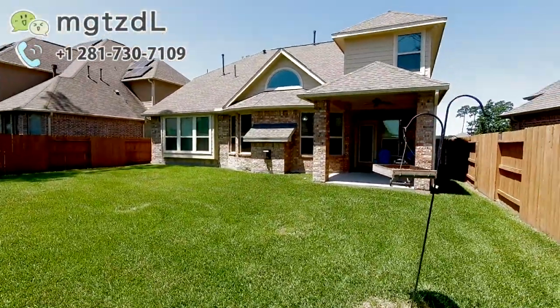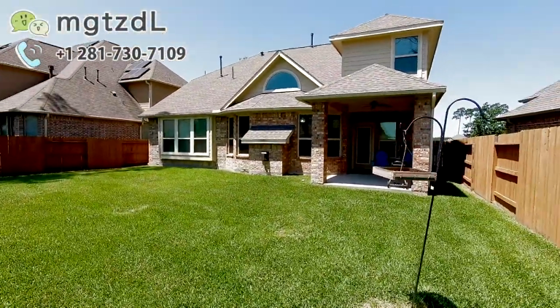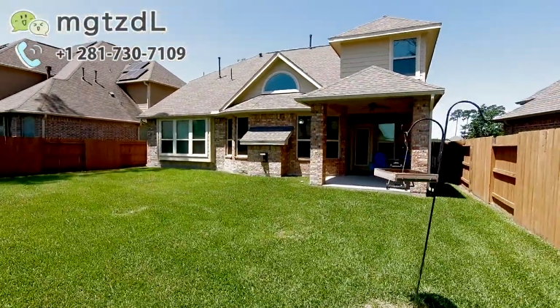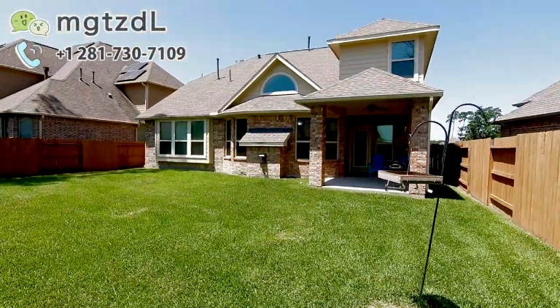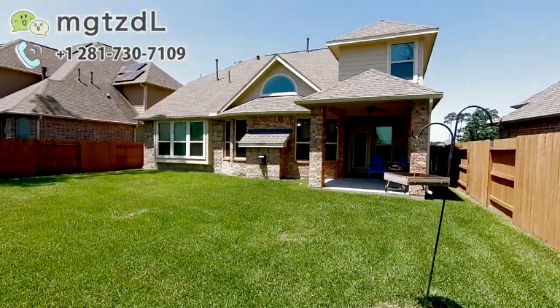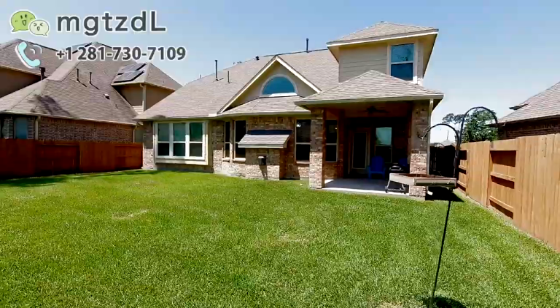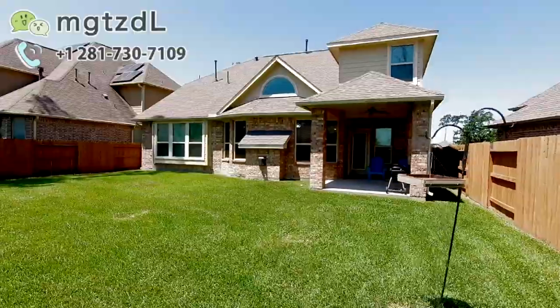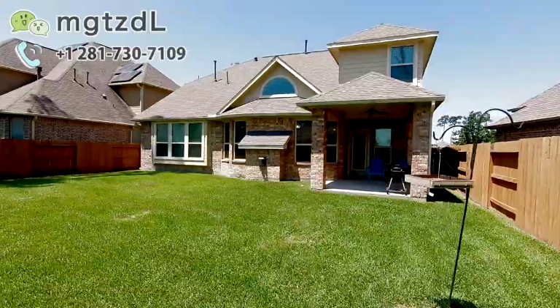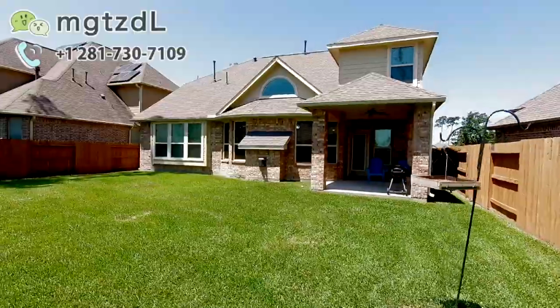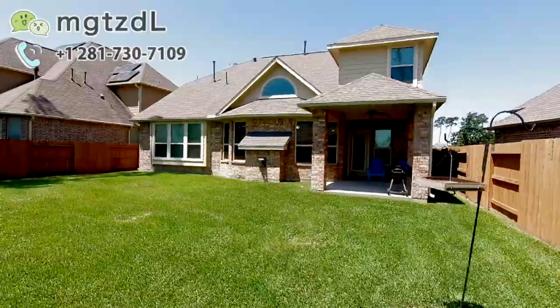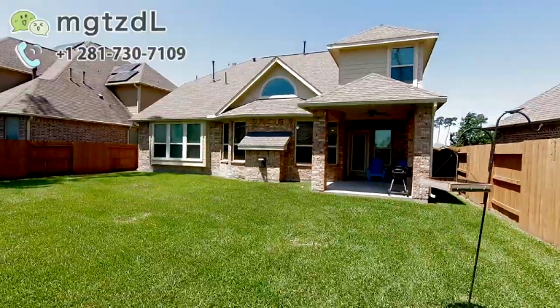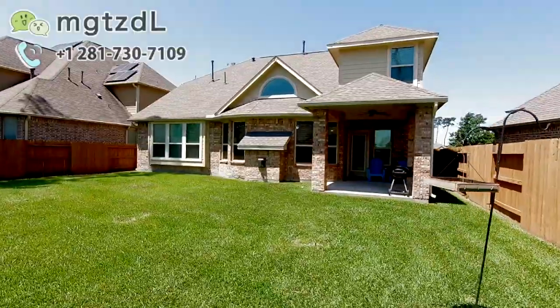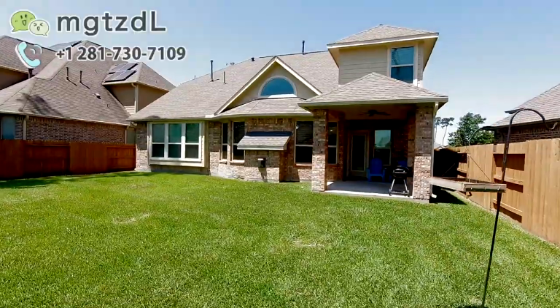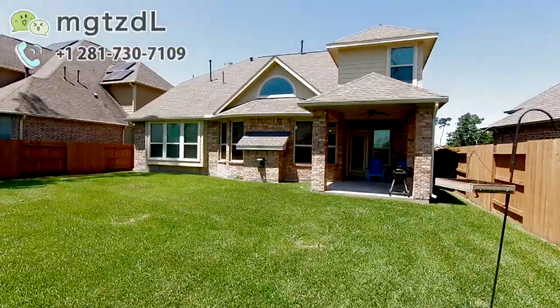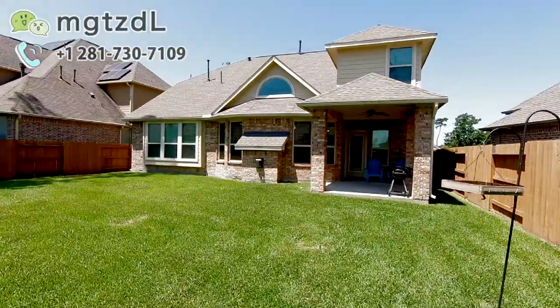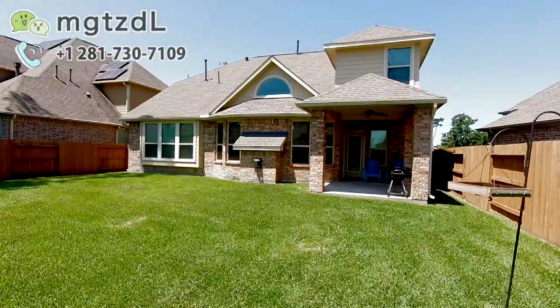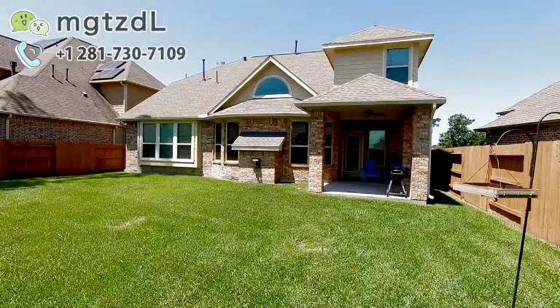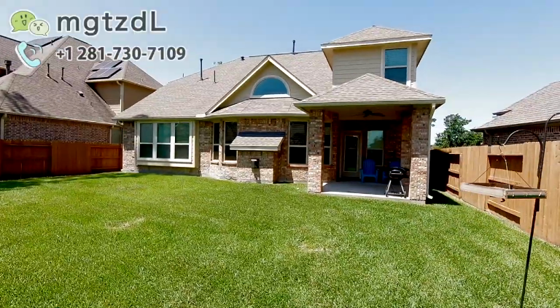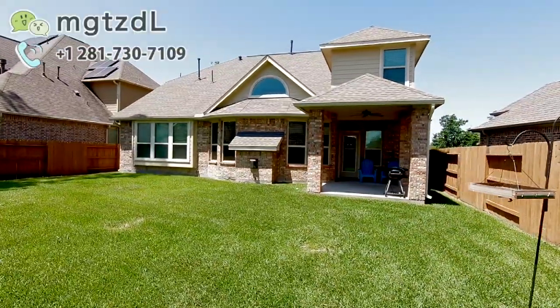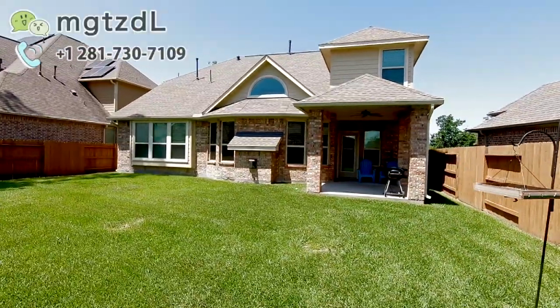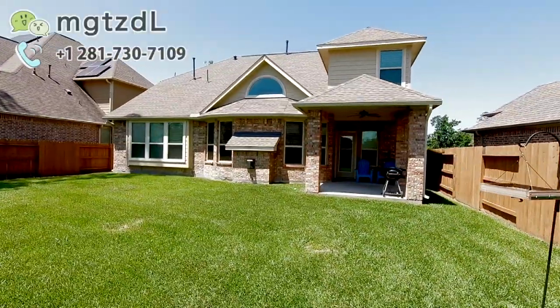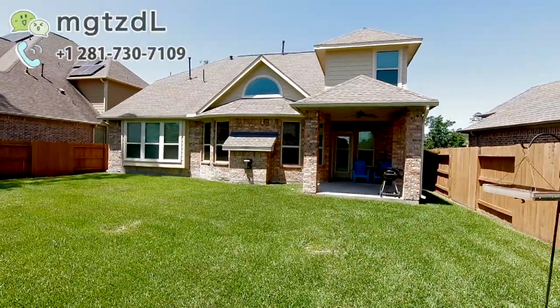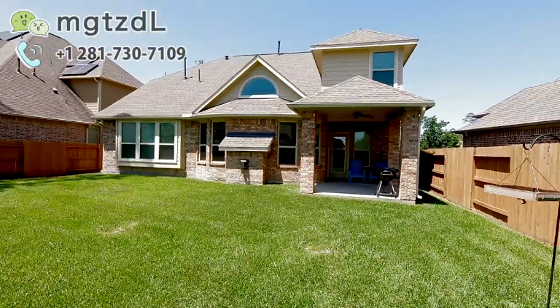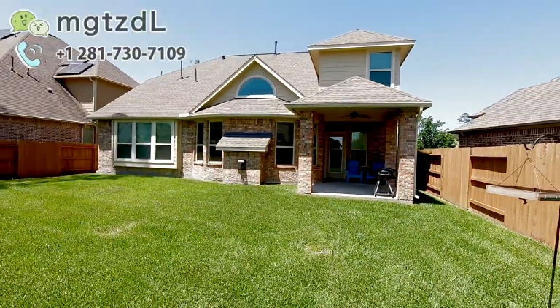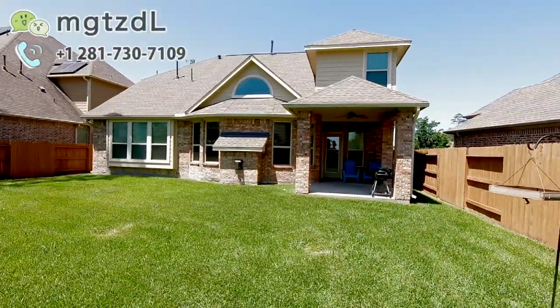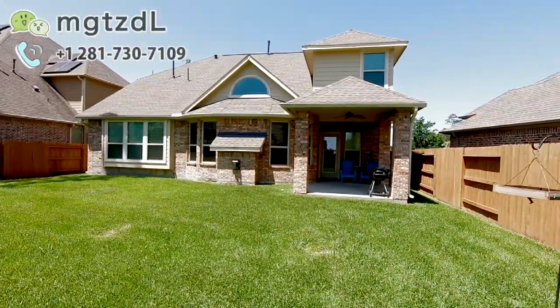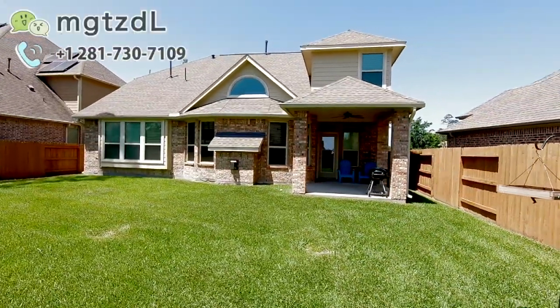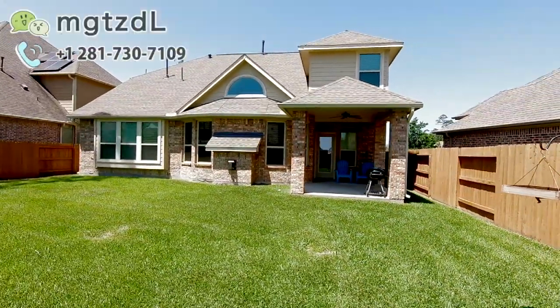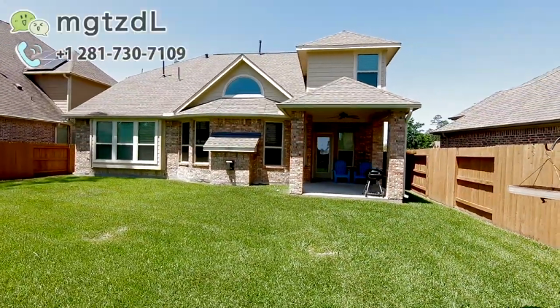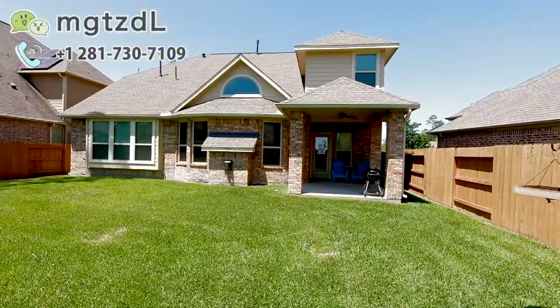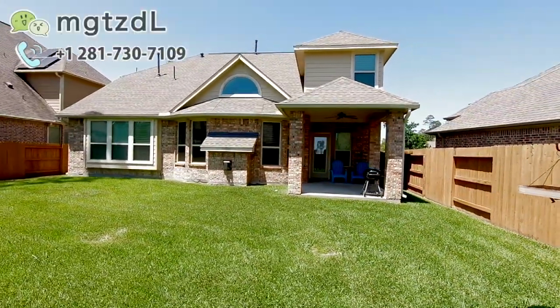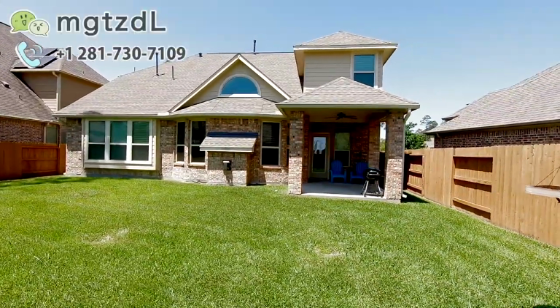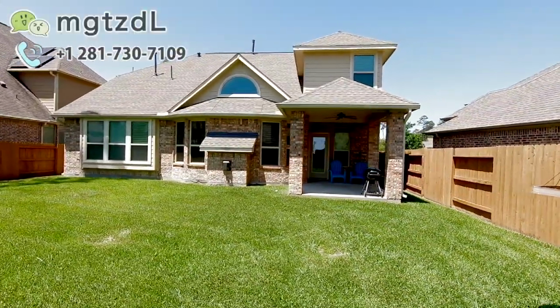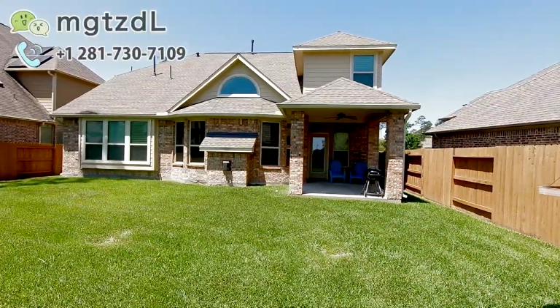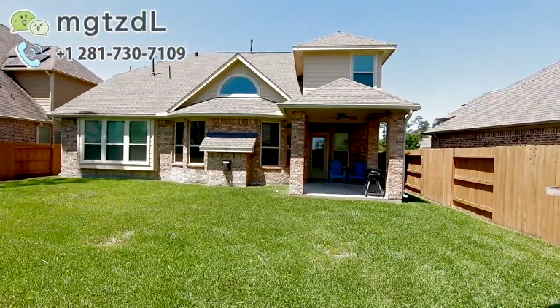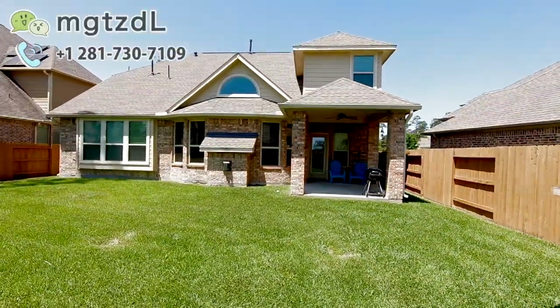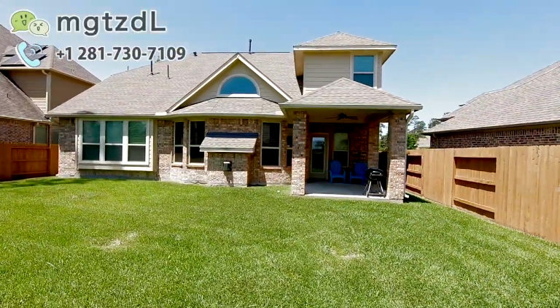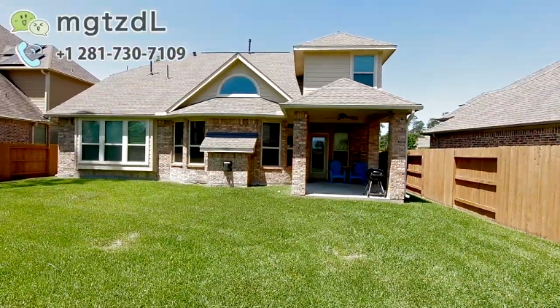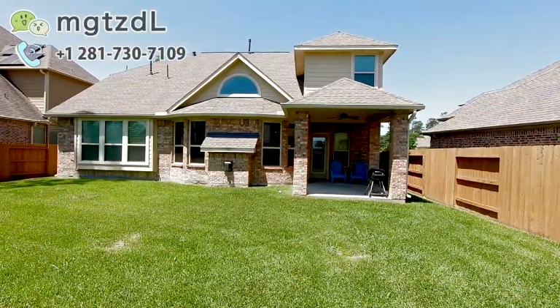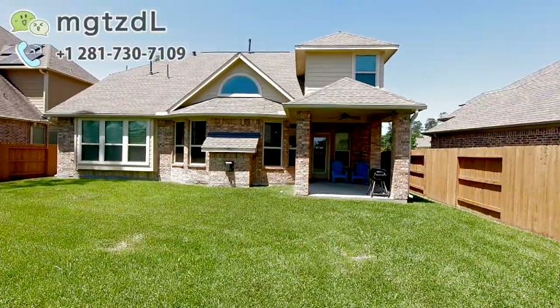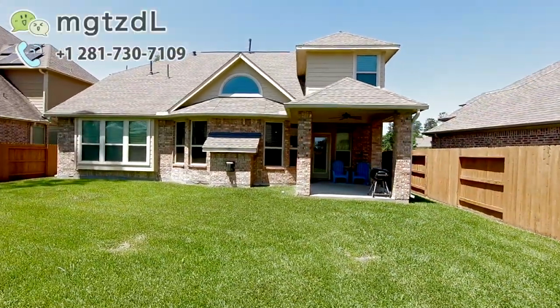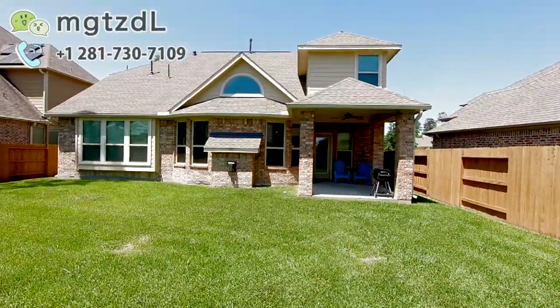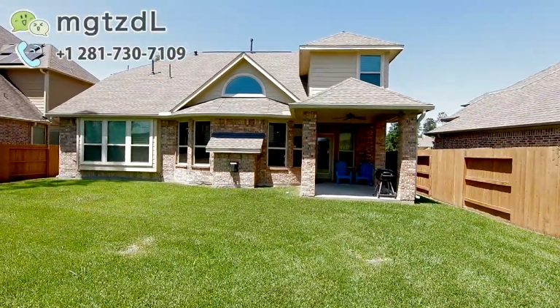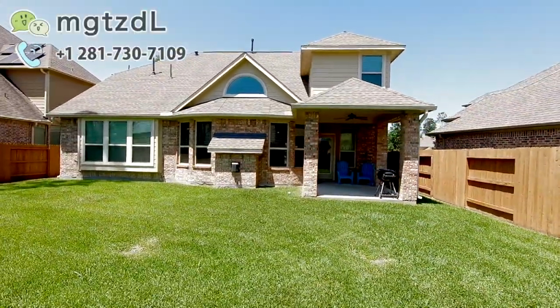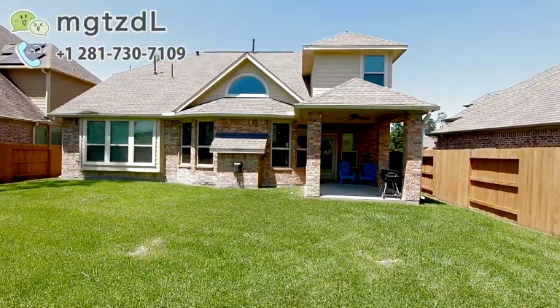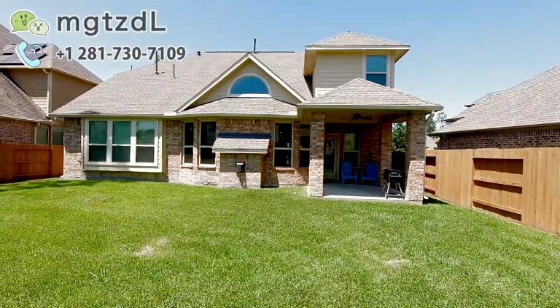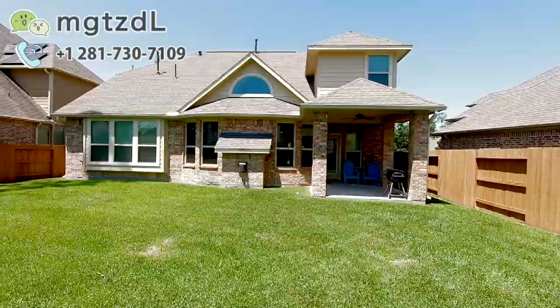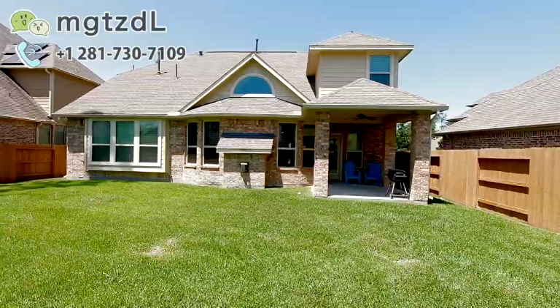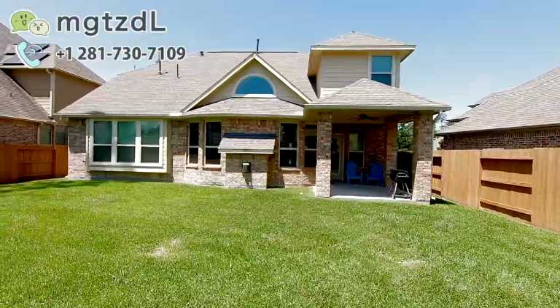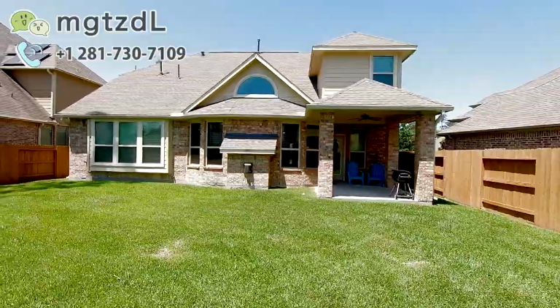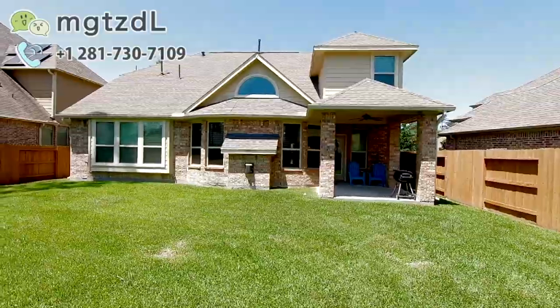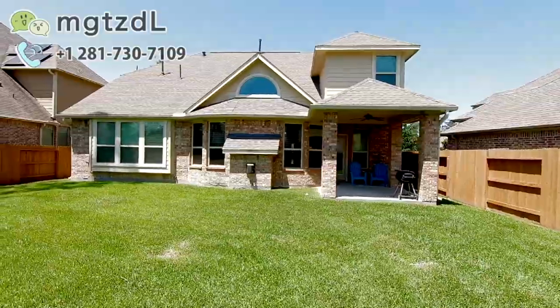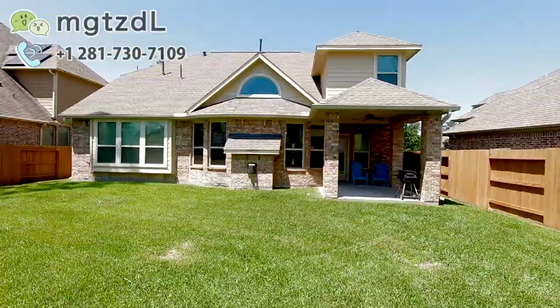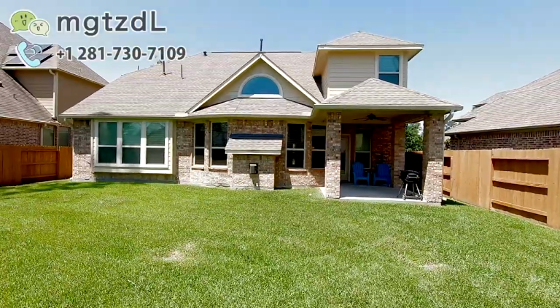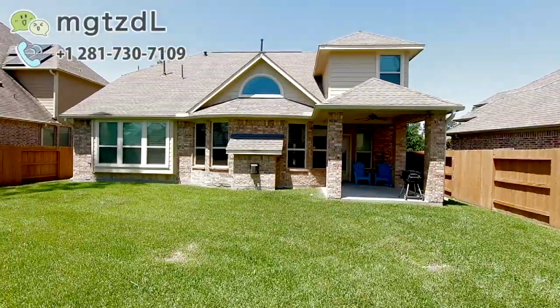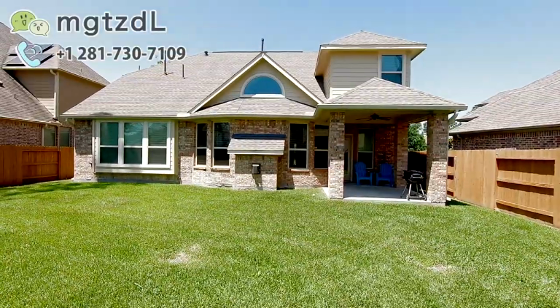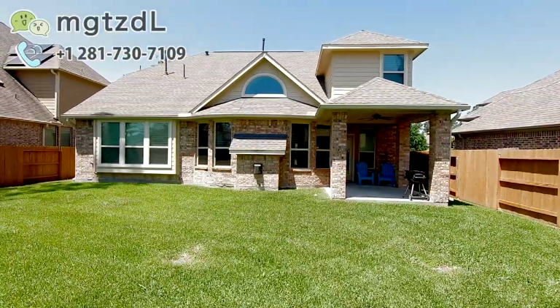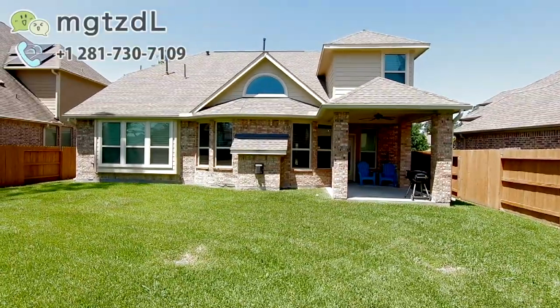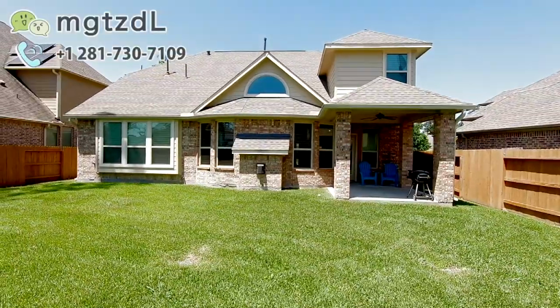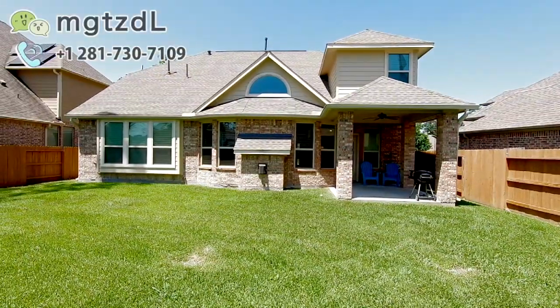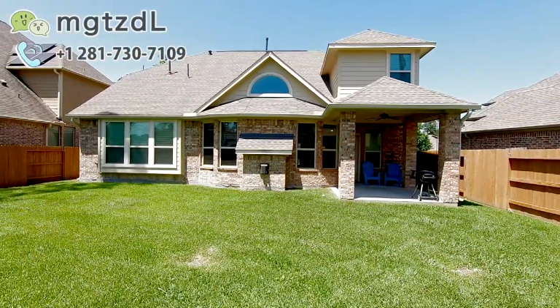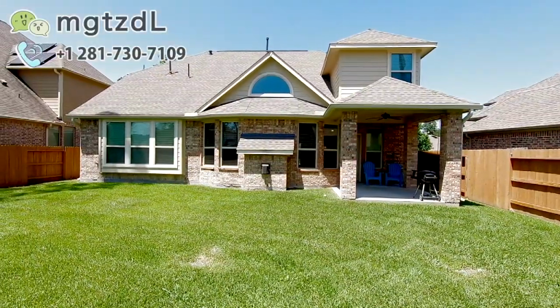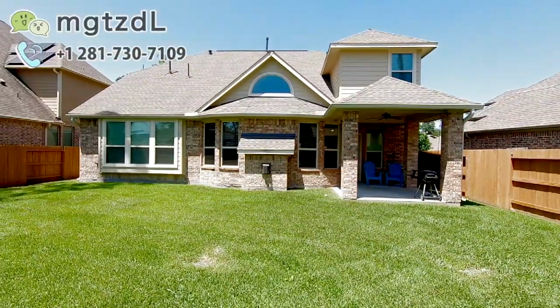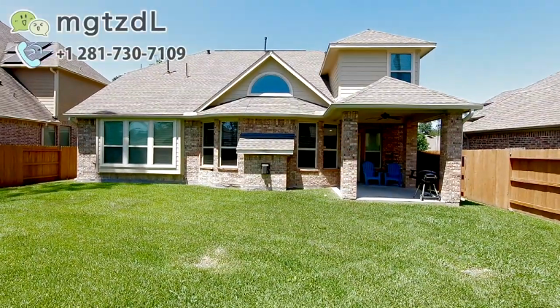This is our house today. If you are interested in this house, please visit my website. I'm CG. We'll see you next time. Bye-bye.